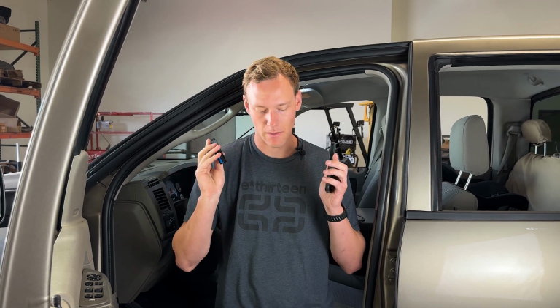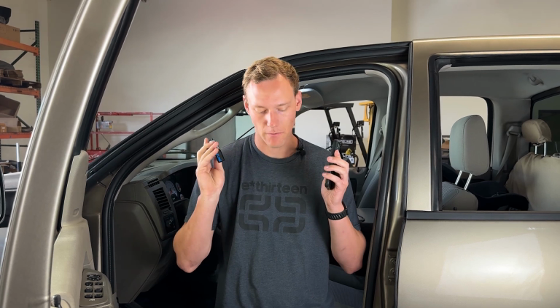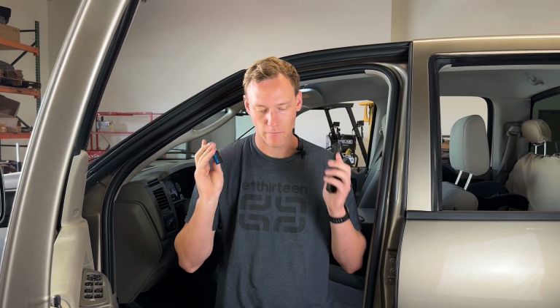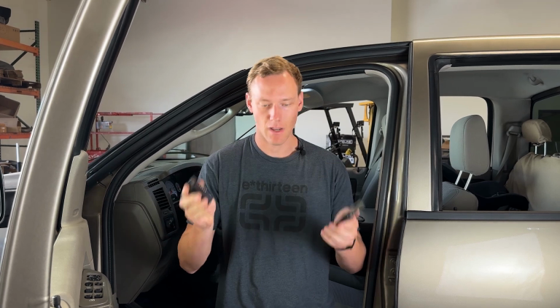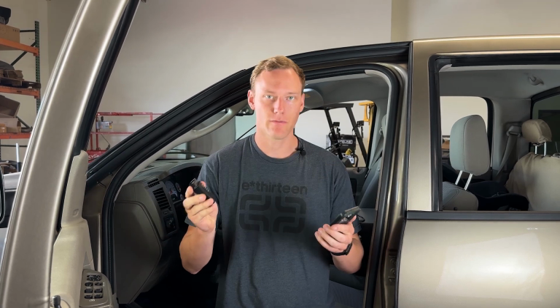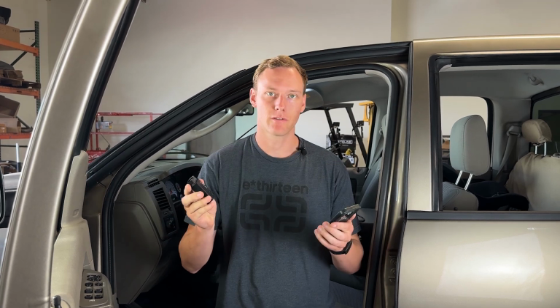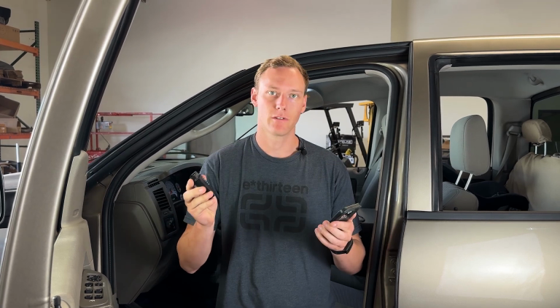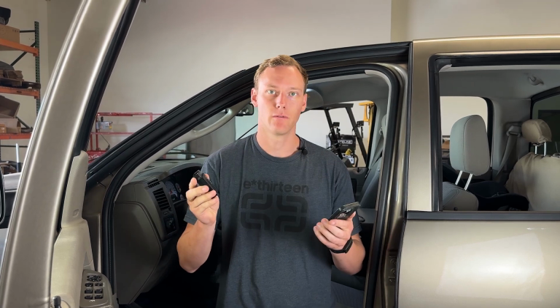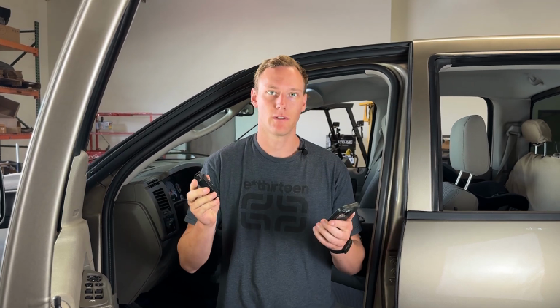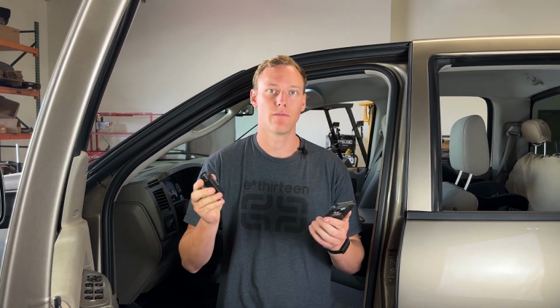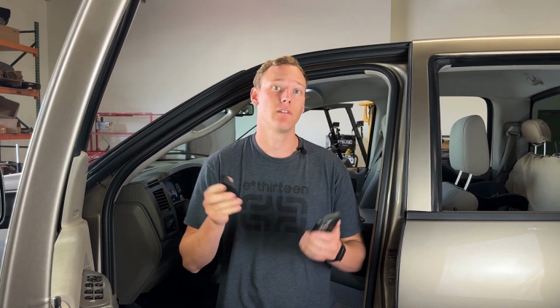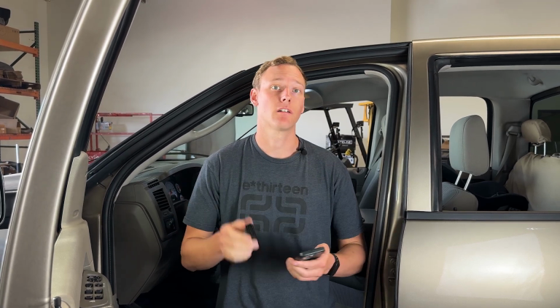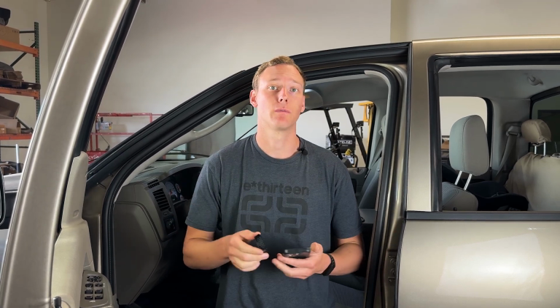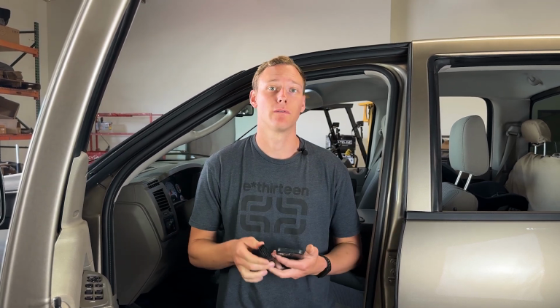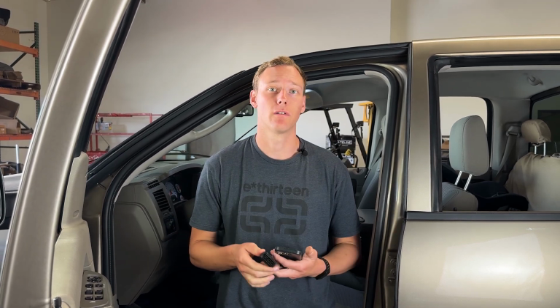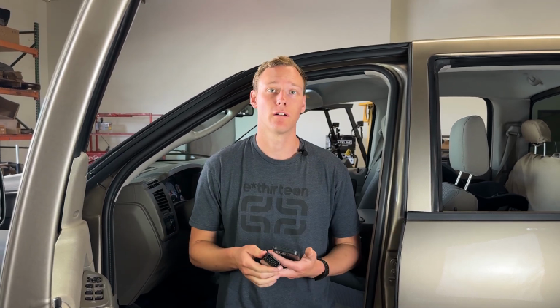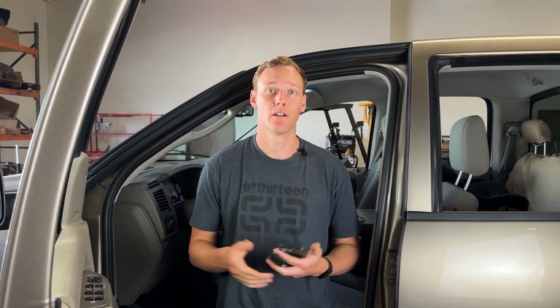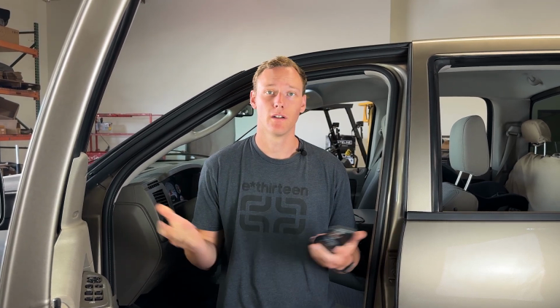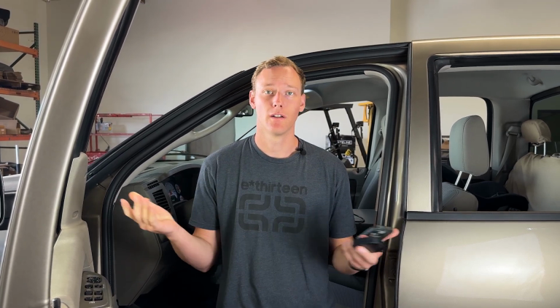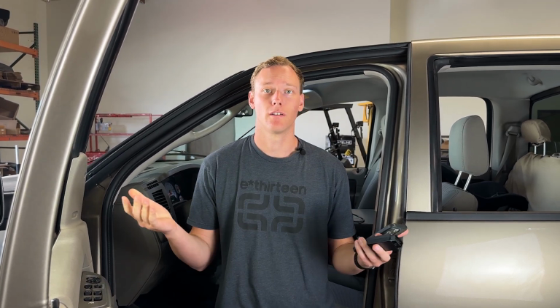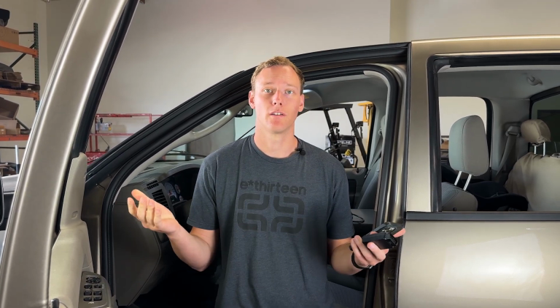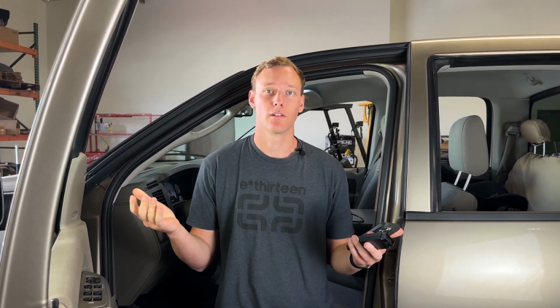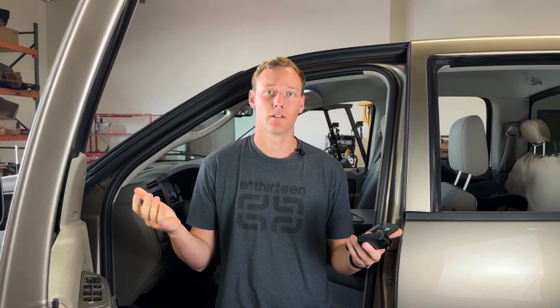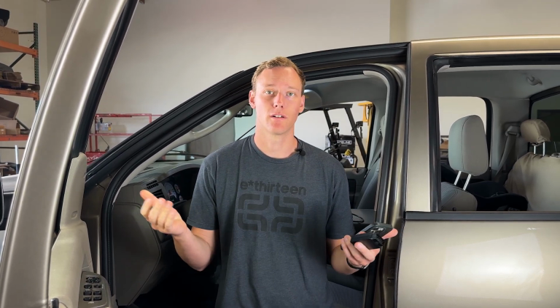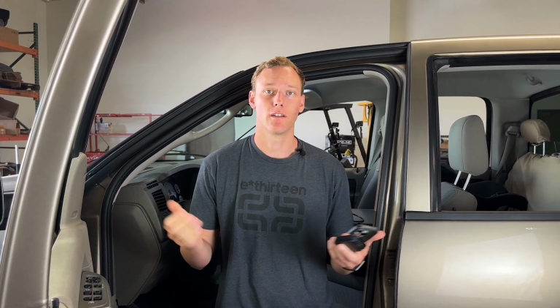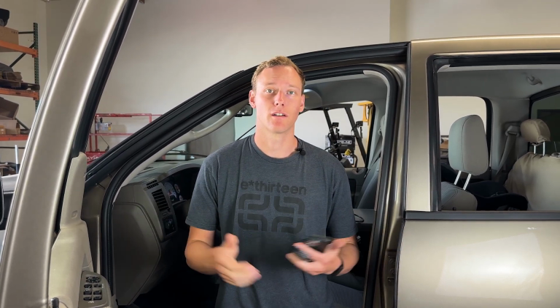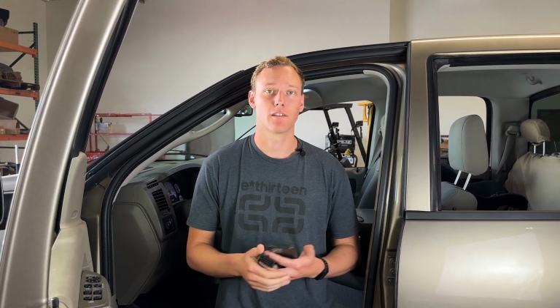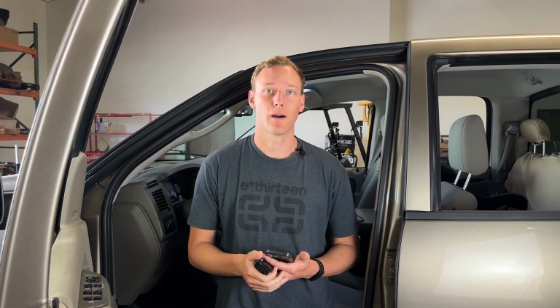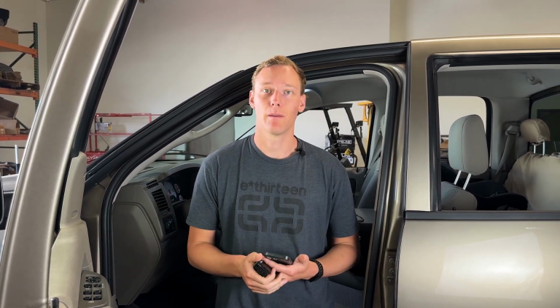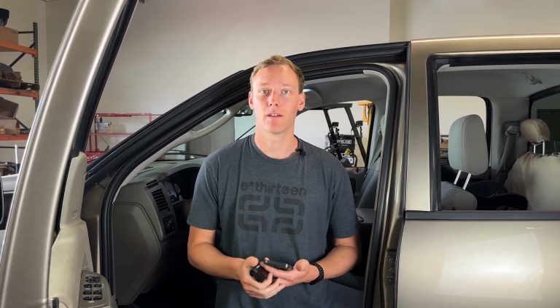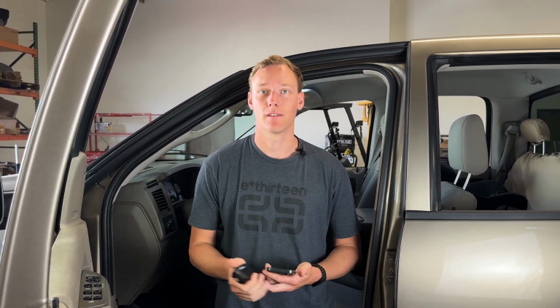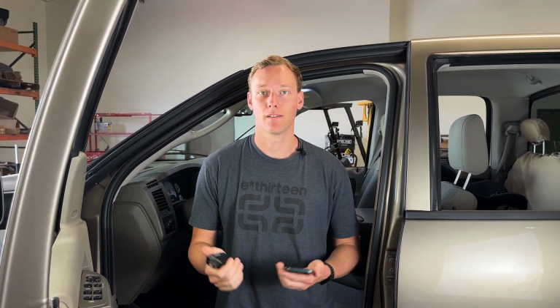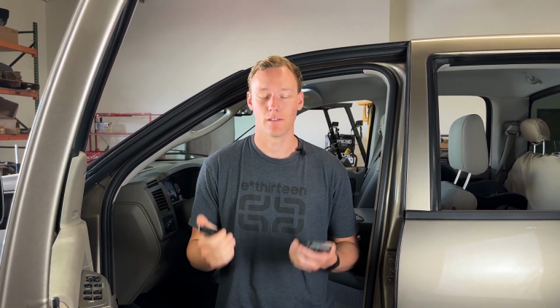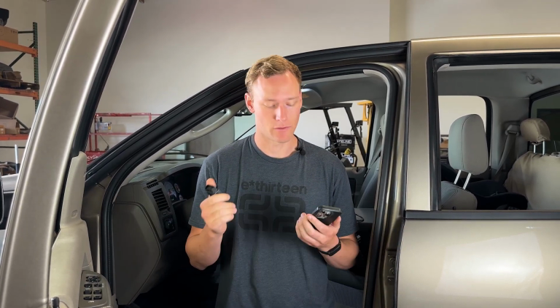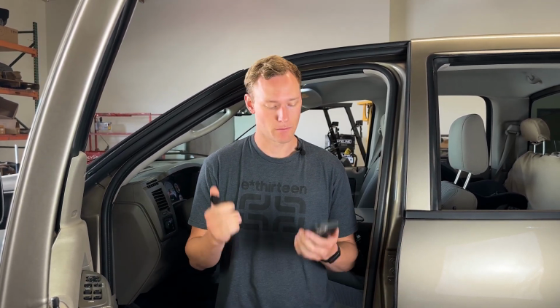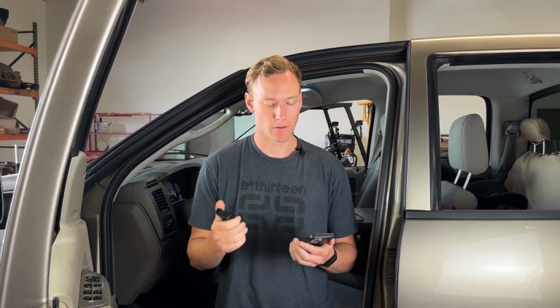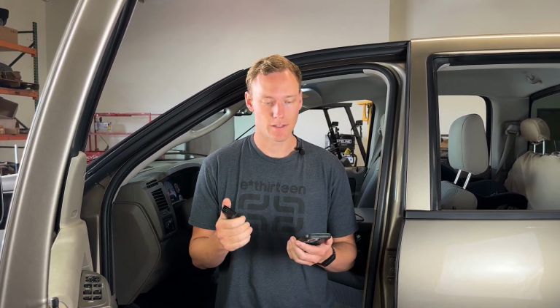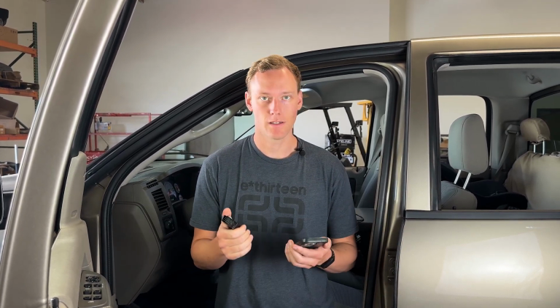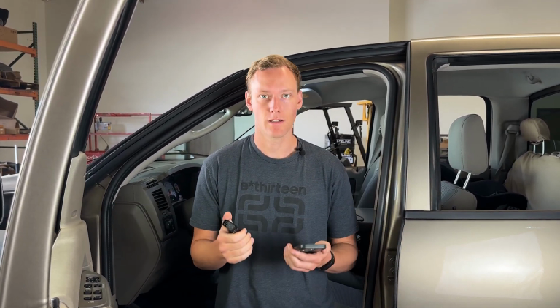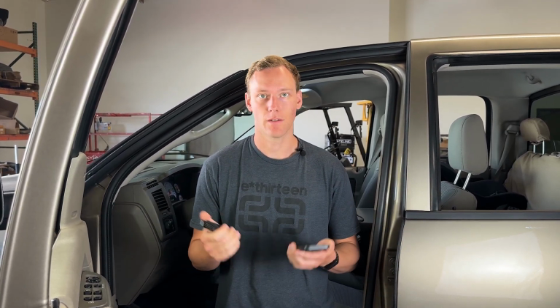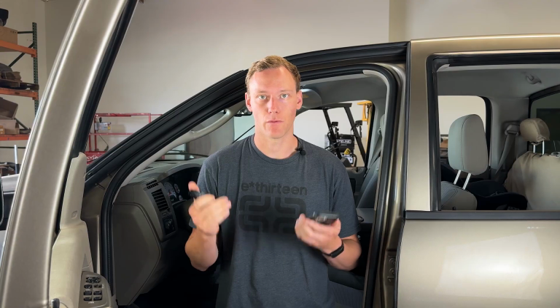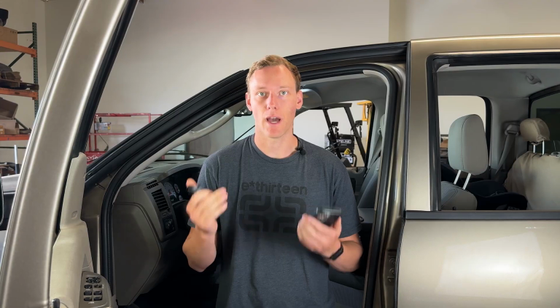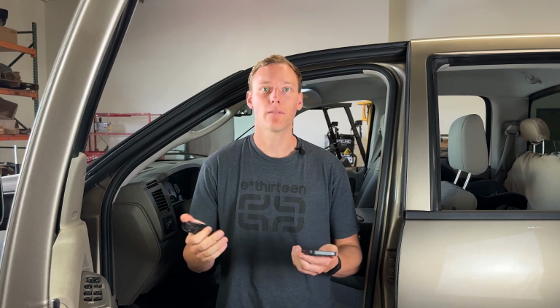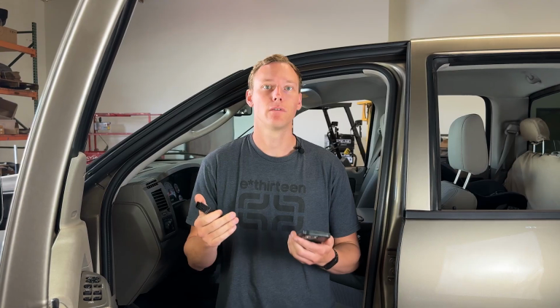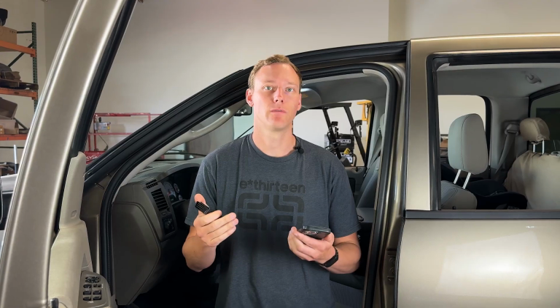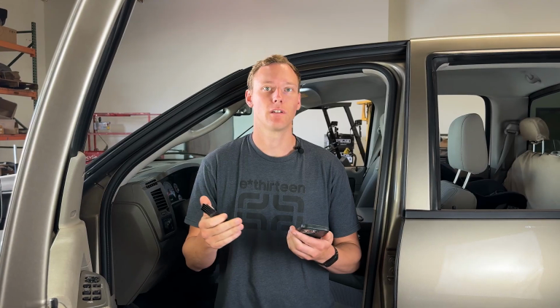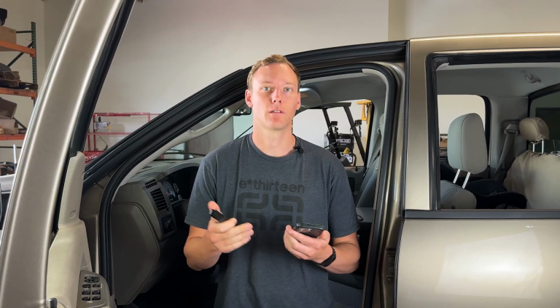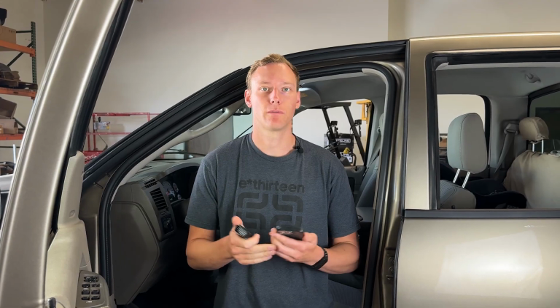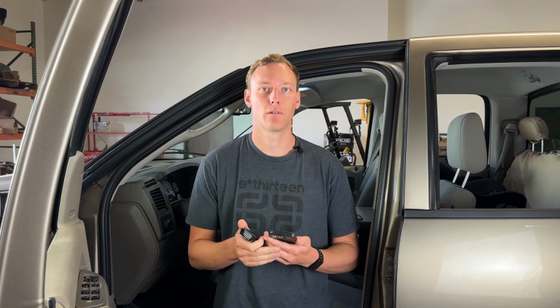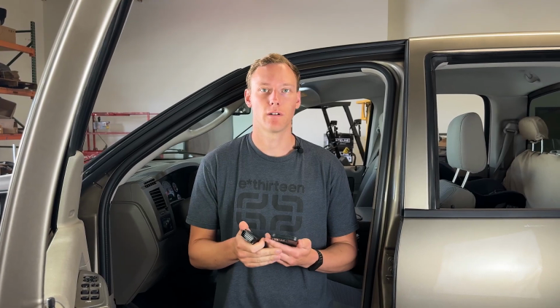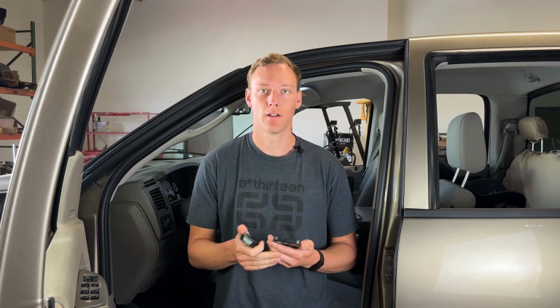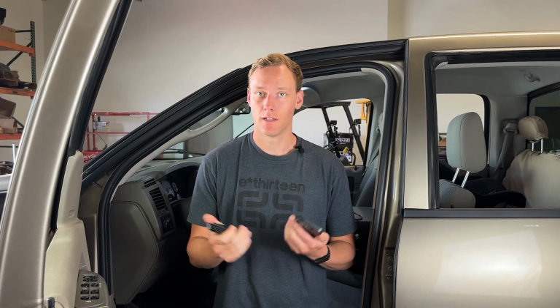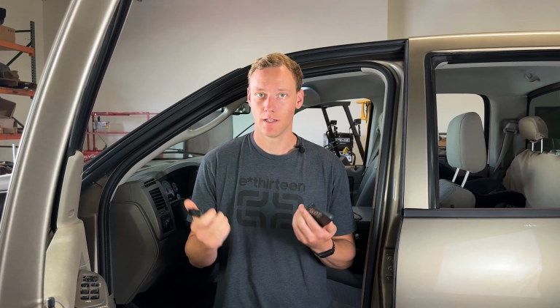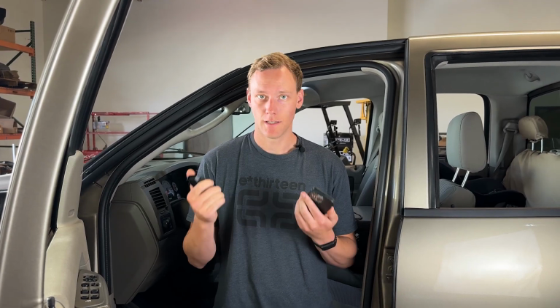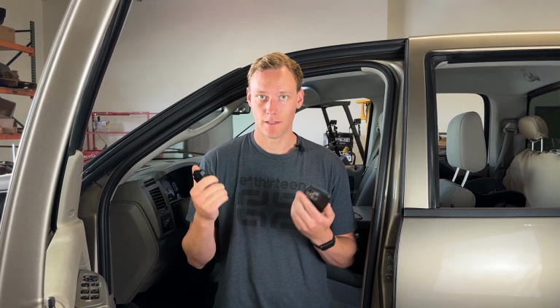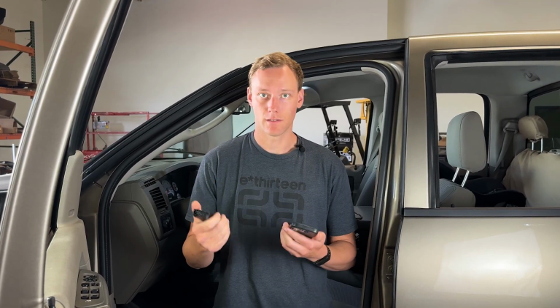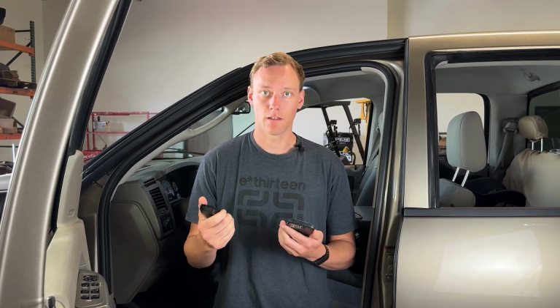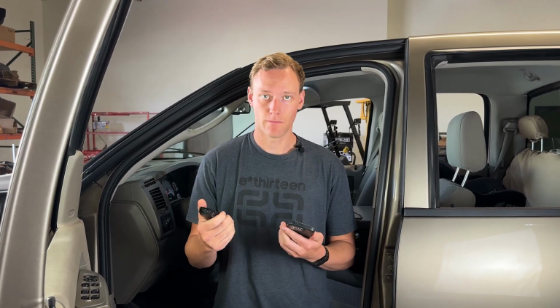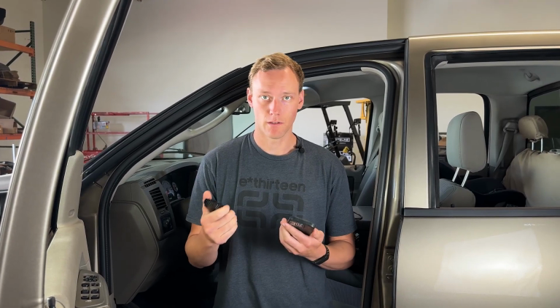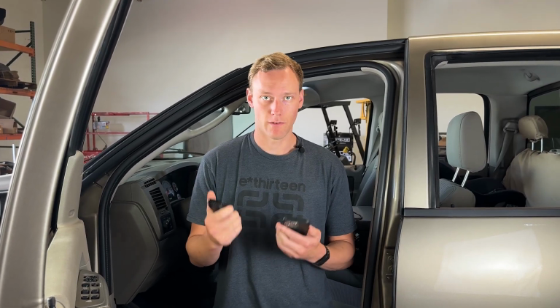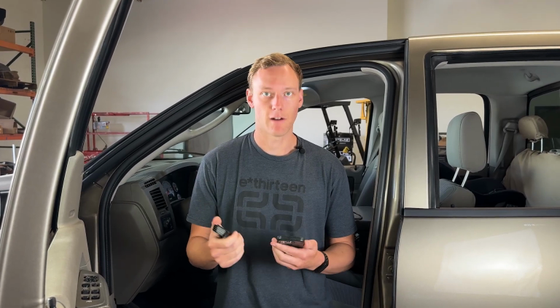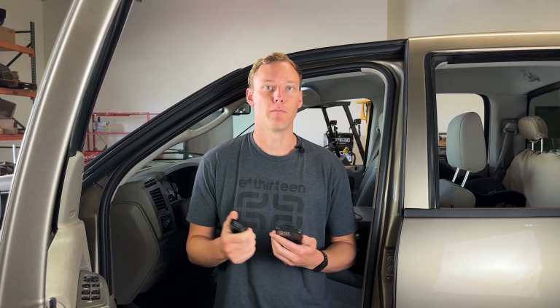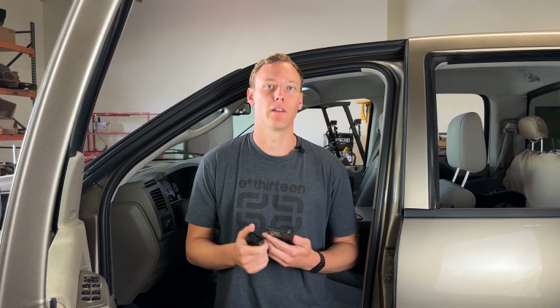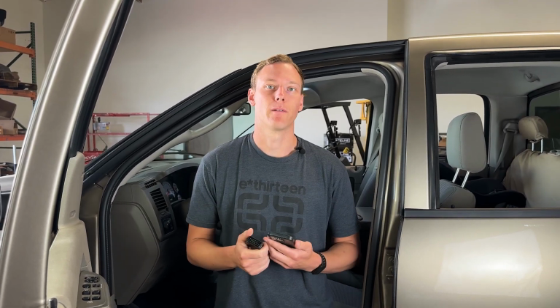If you've never tuned a vehicle before, you're in a good spot because this is super easy. And if you have tuned a vehicle before, this is going to feel very familiar.